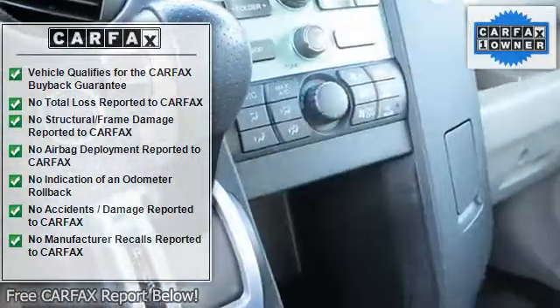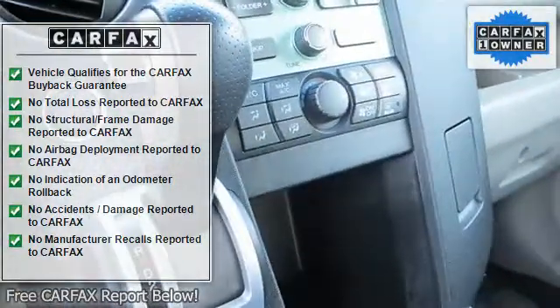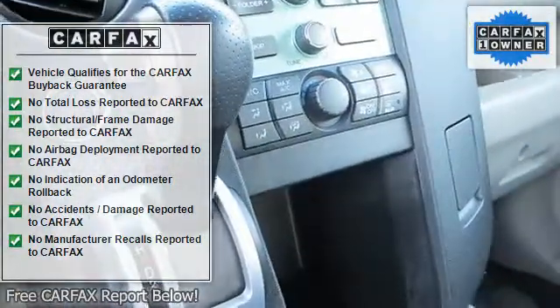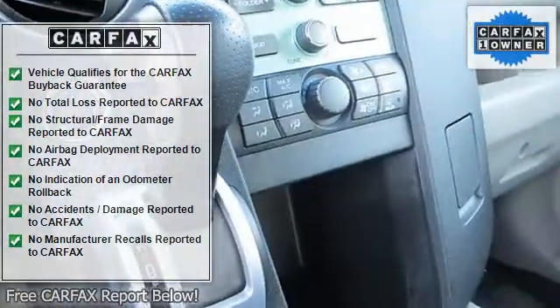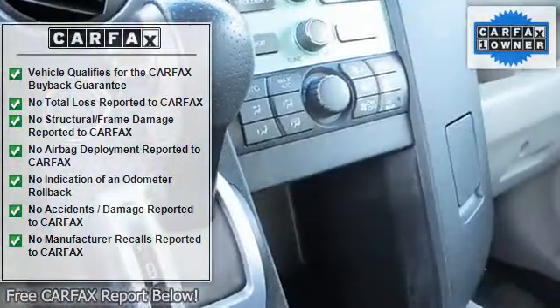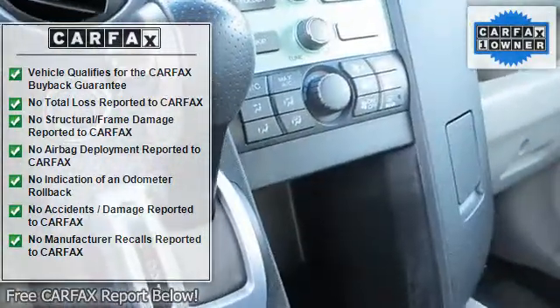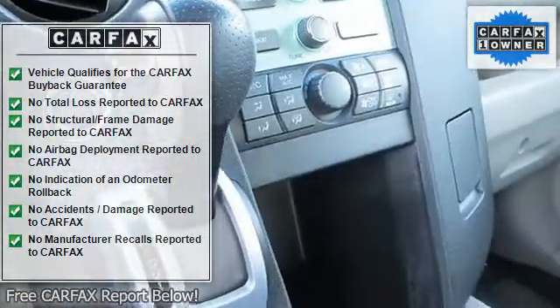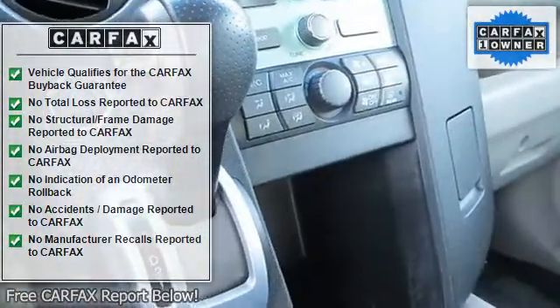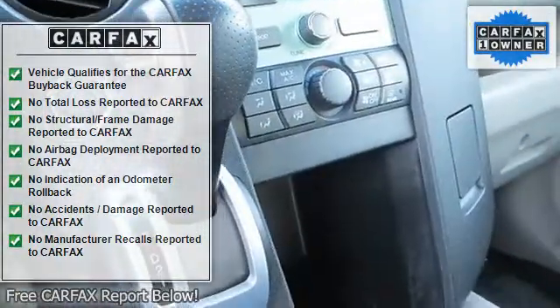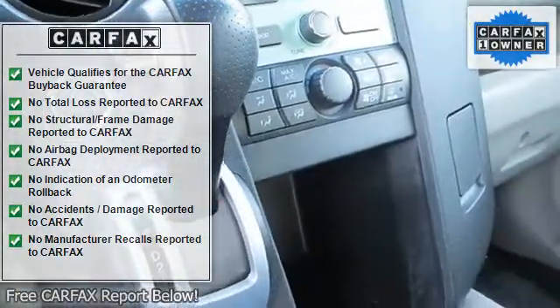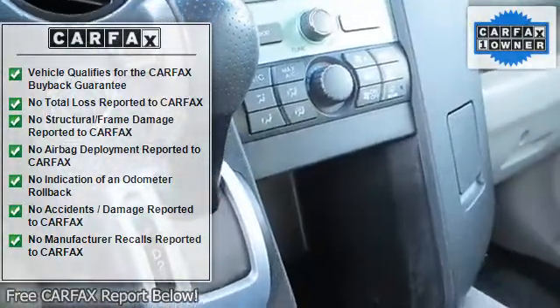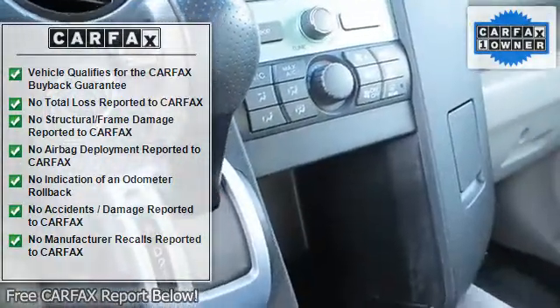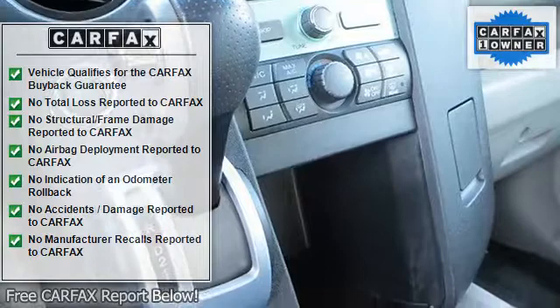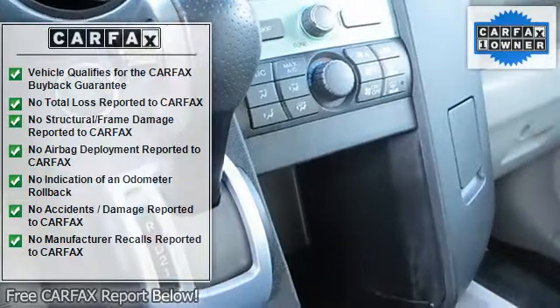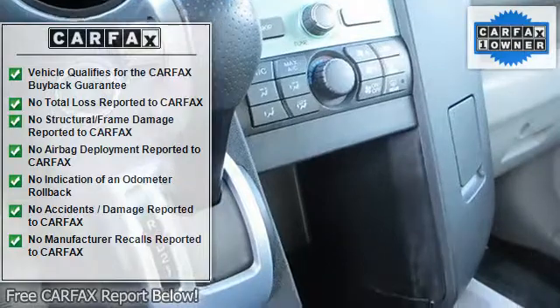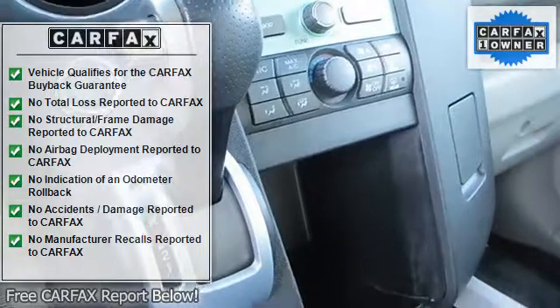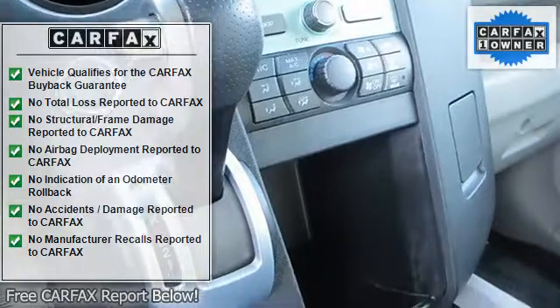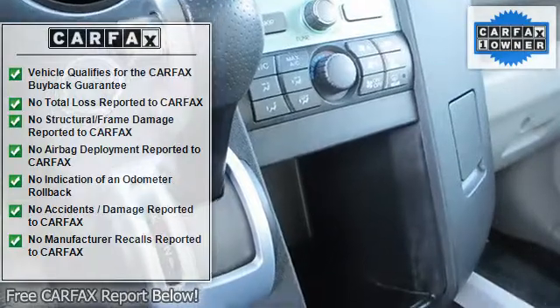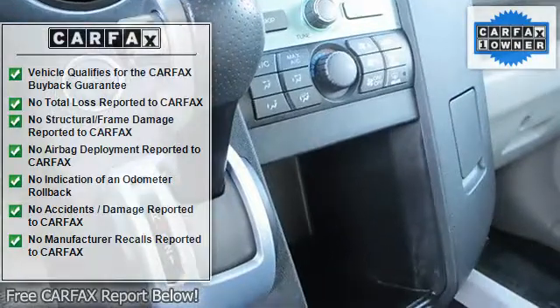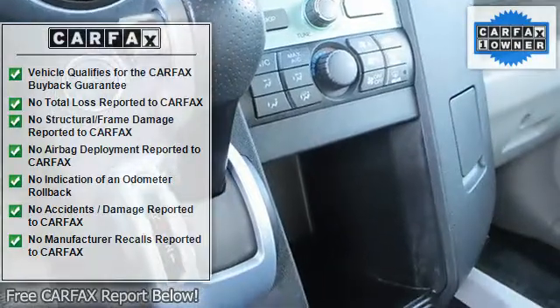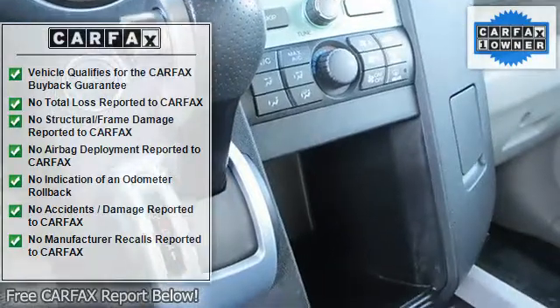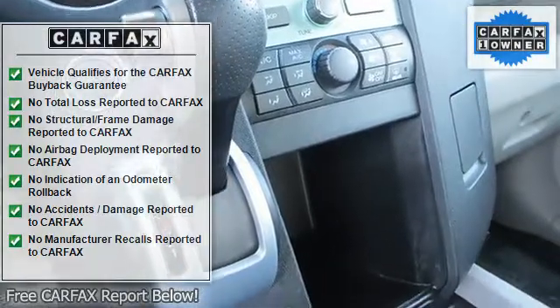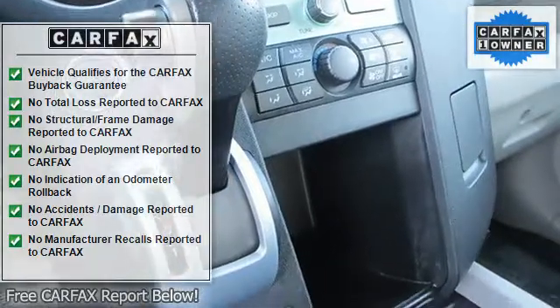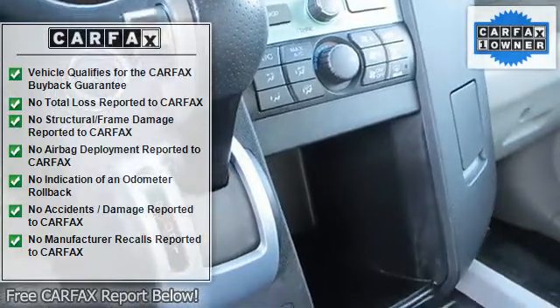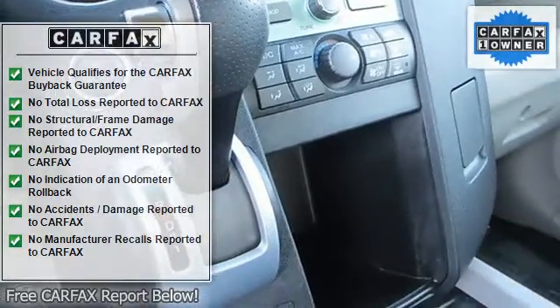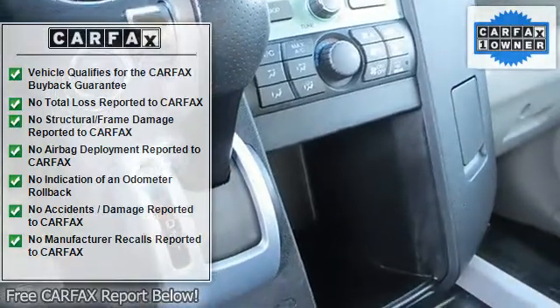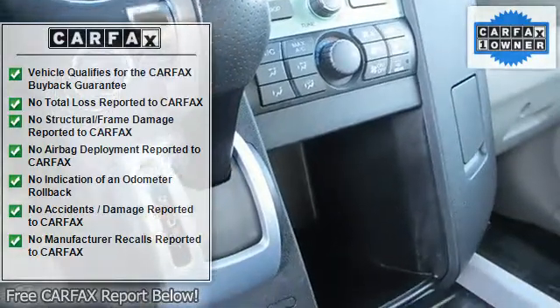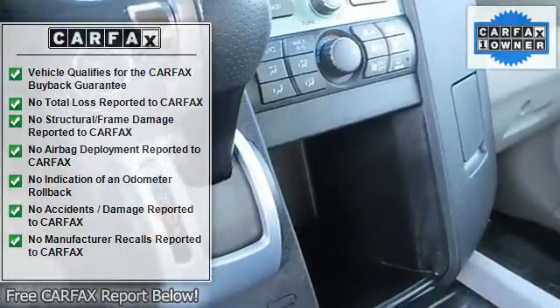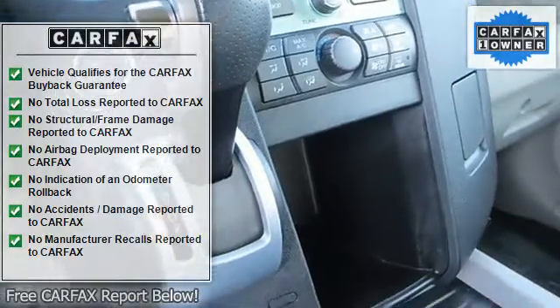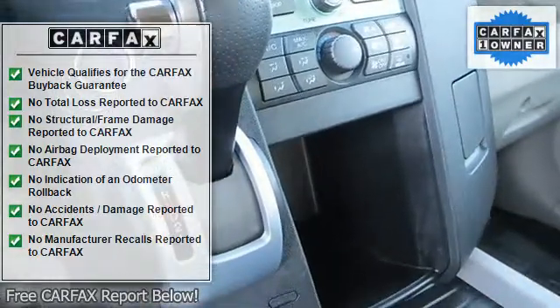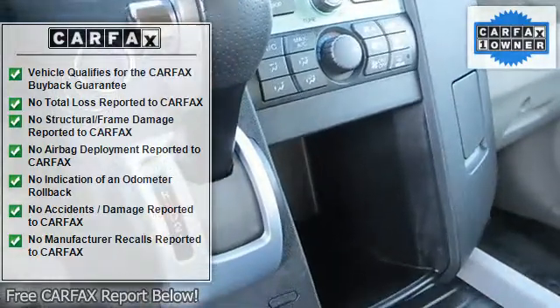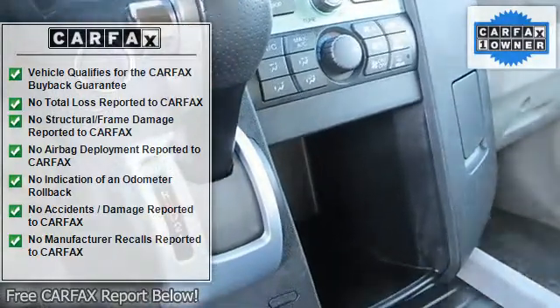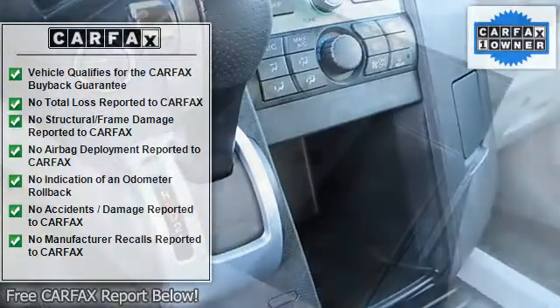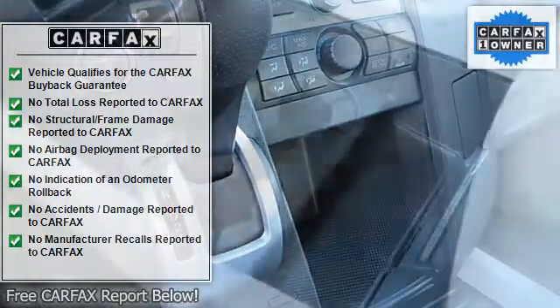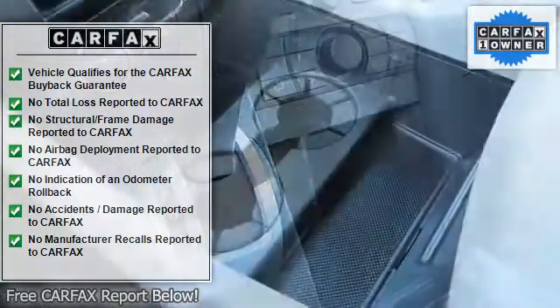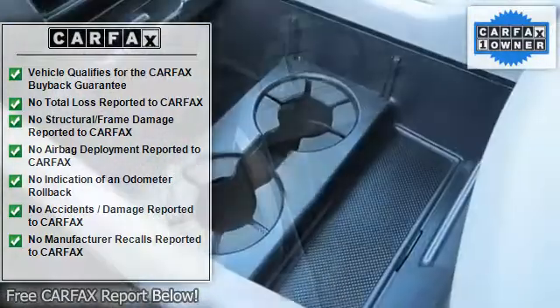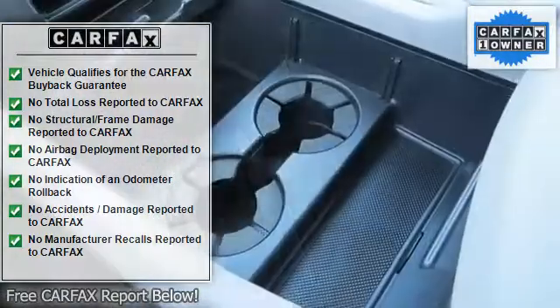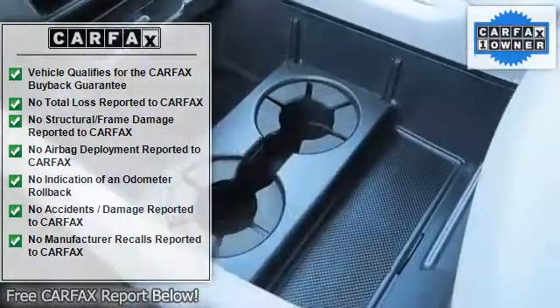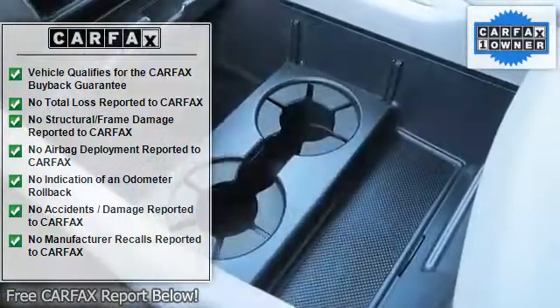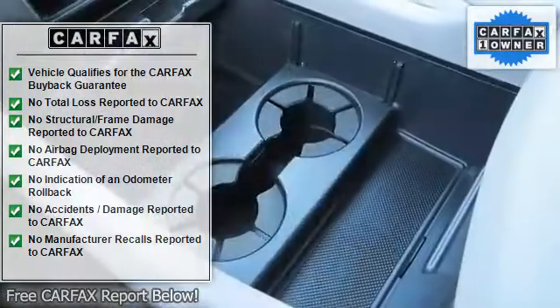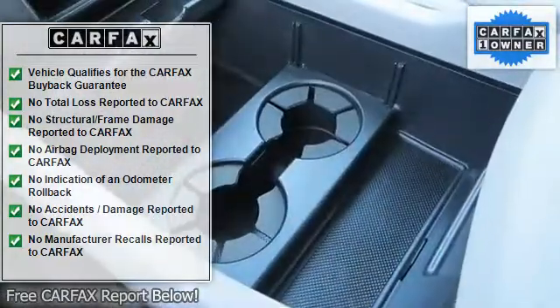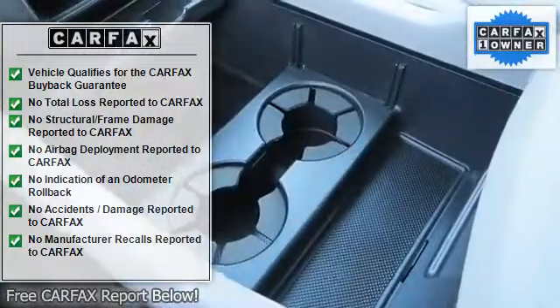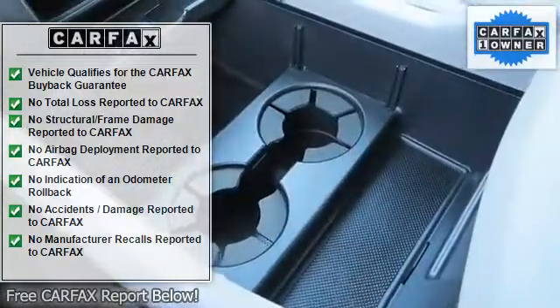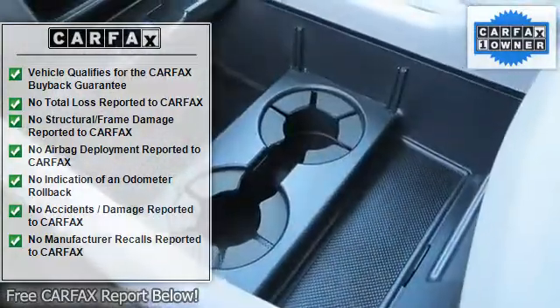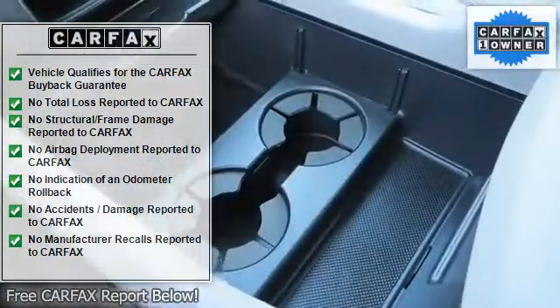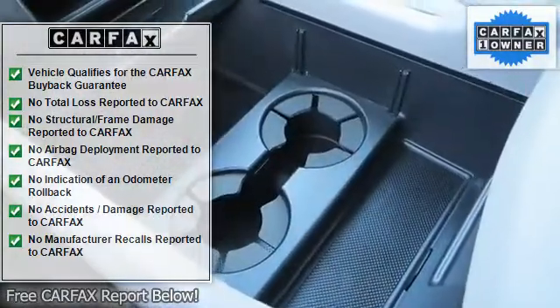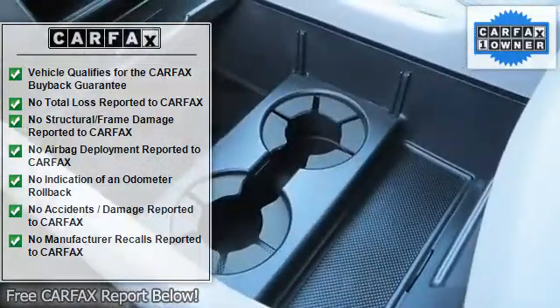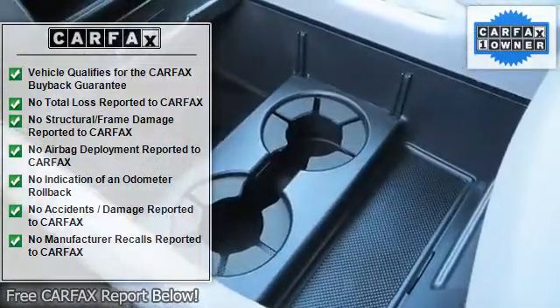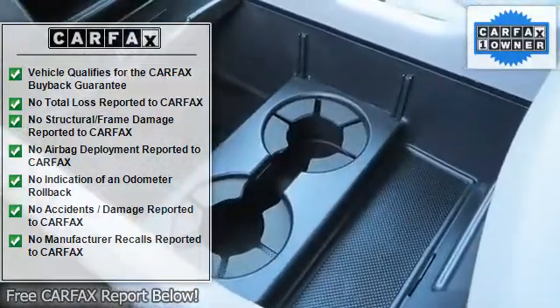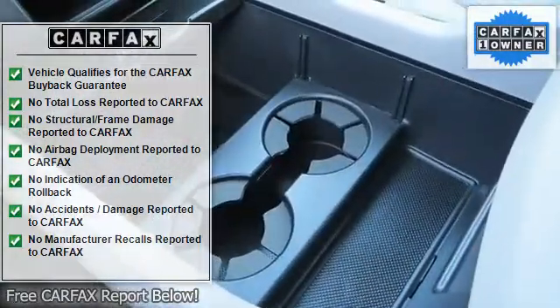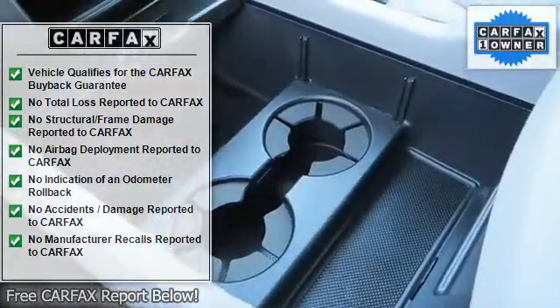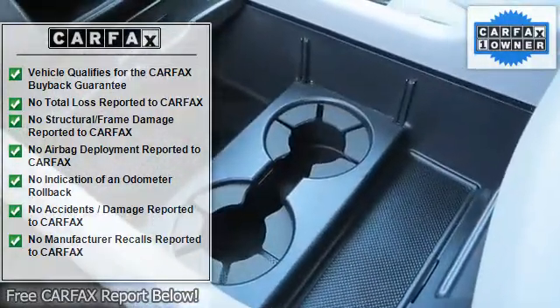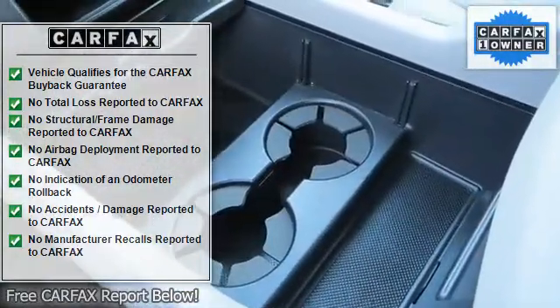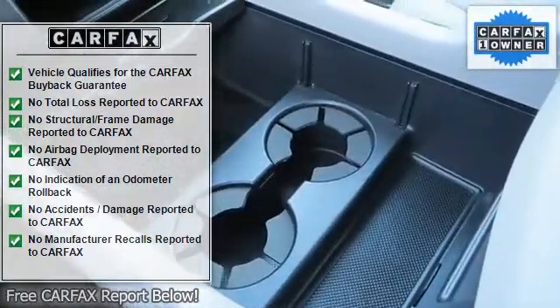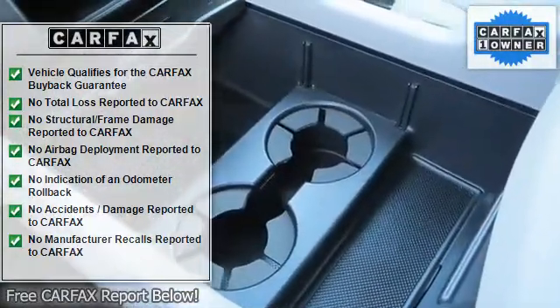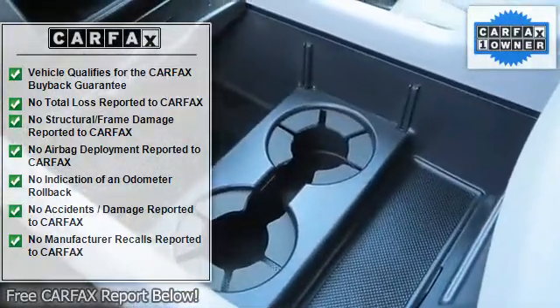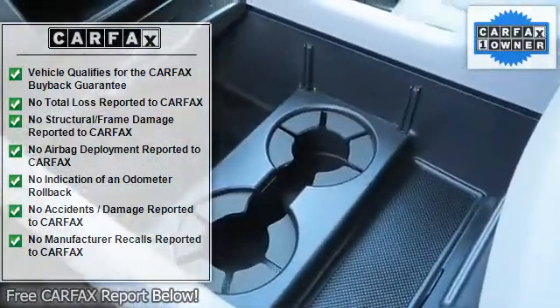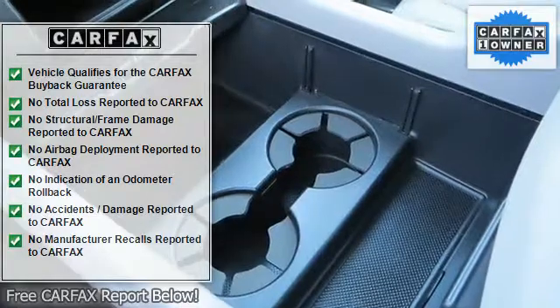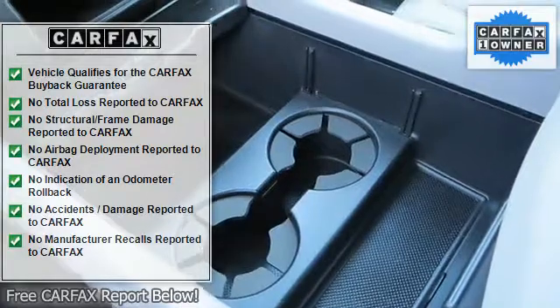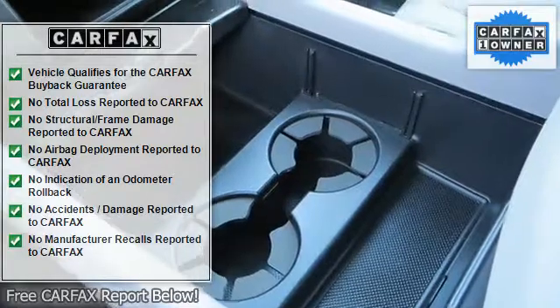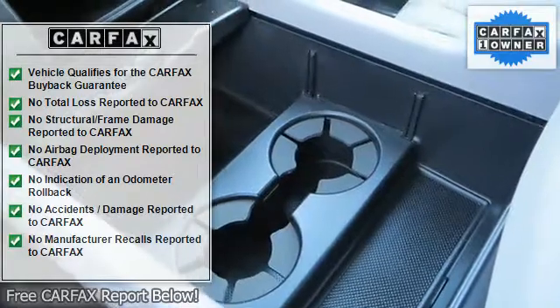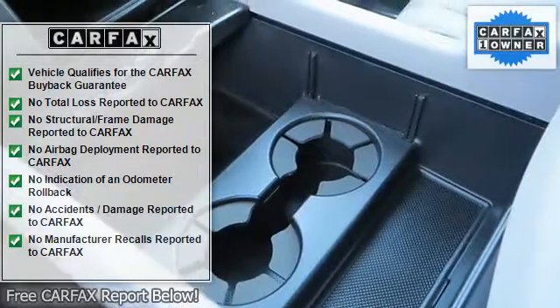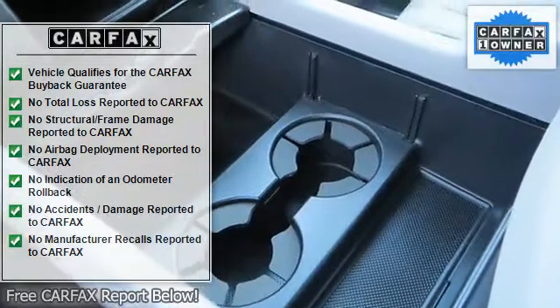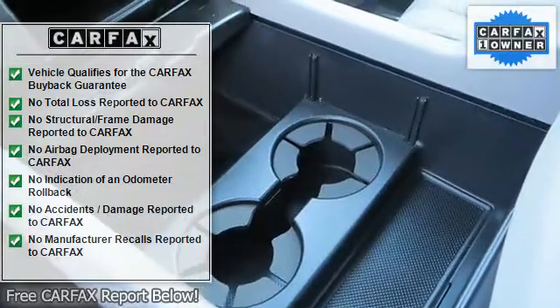Third row seat, cloth seats, bucket seats, pass-through rear seat, rear bench seat, floor mats.